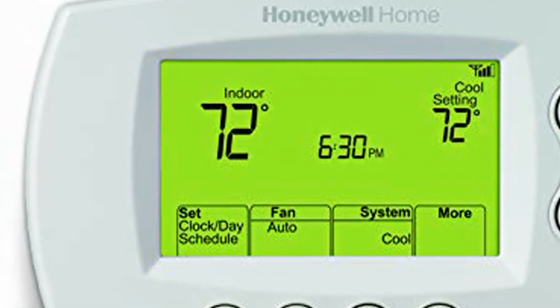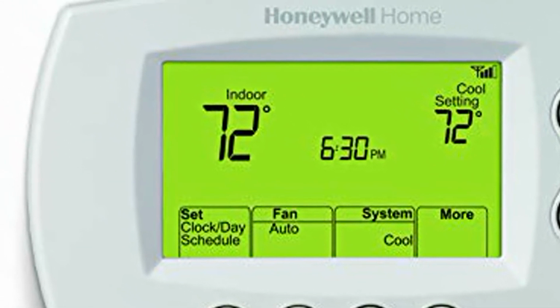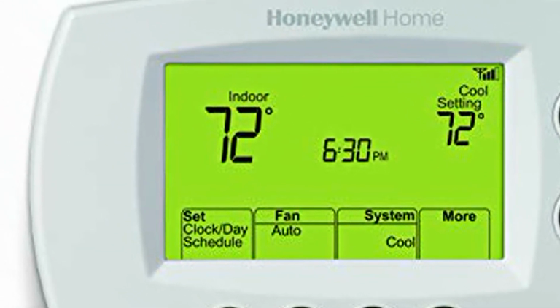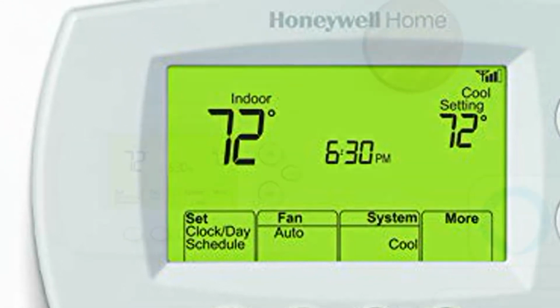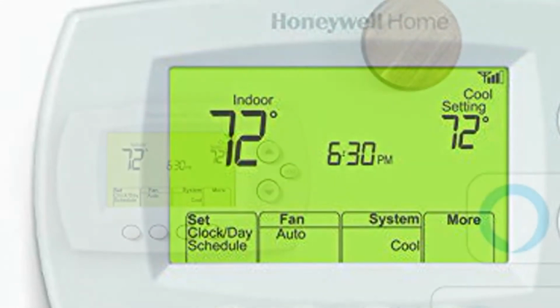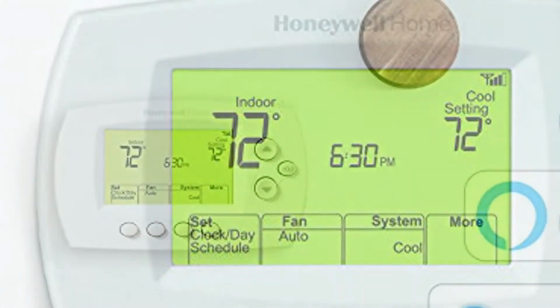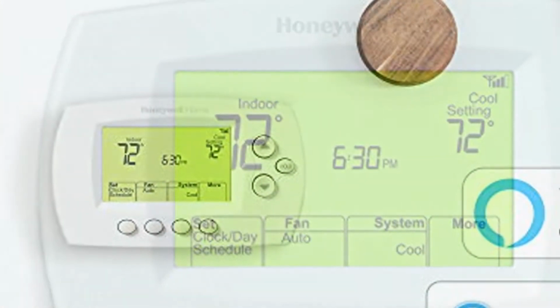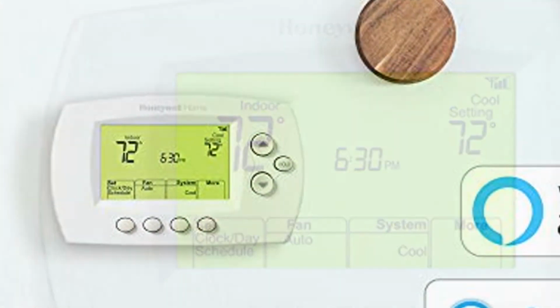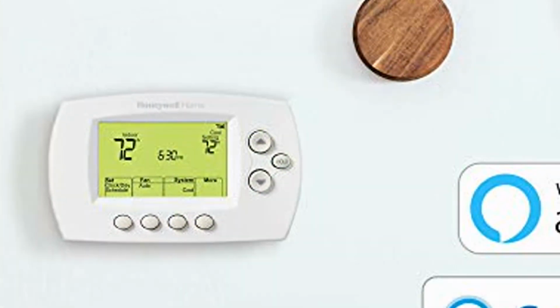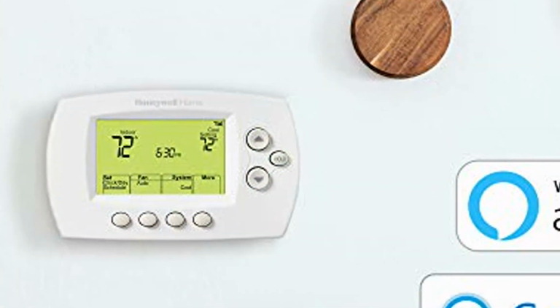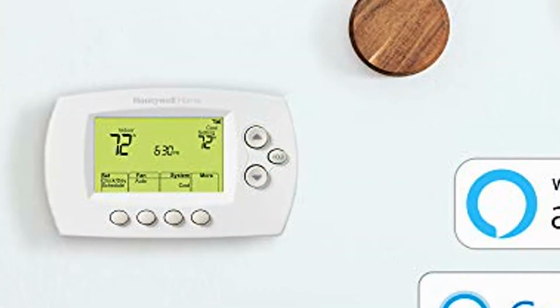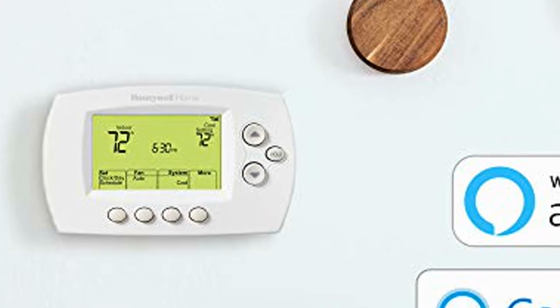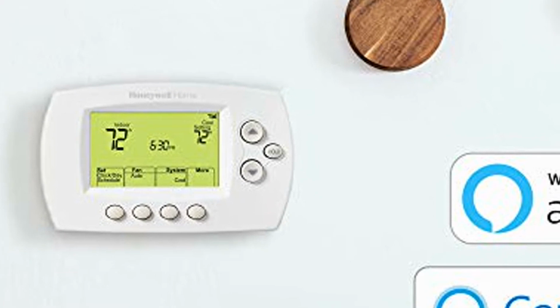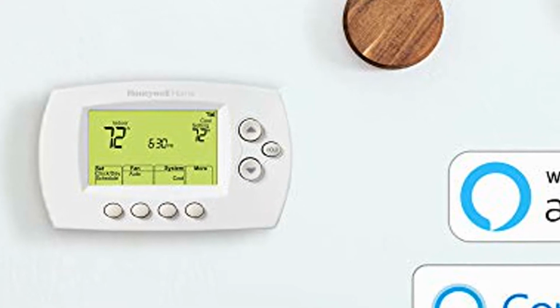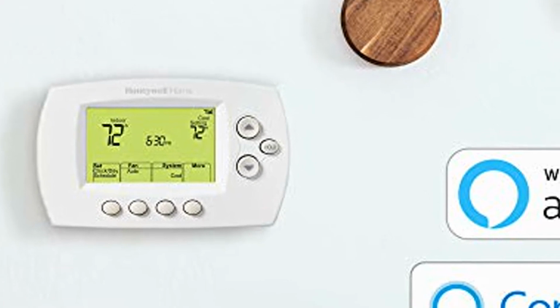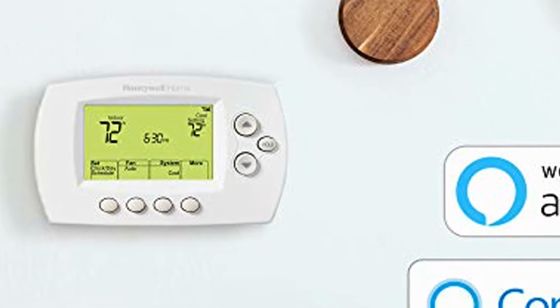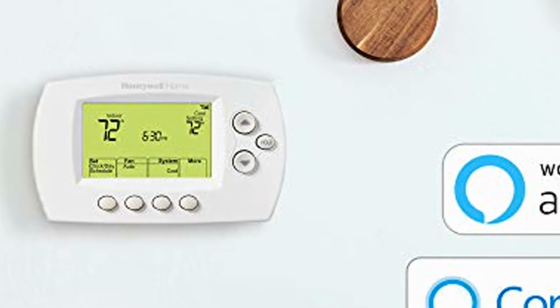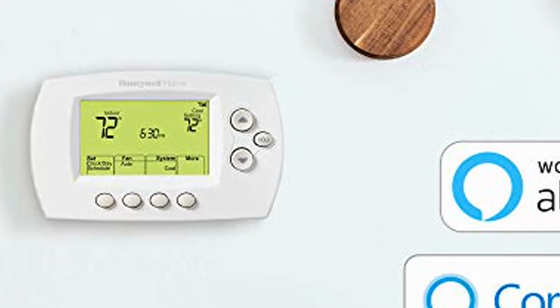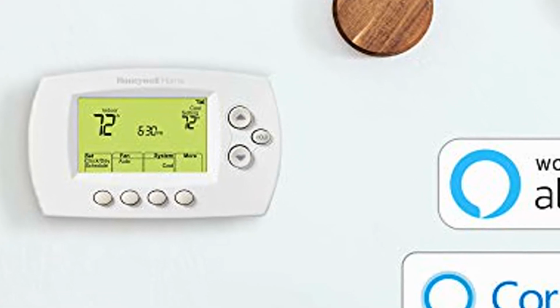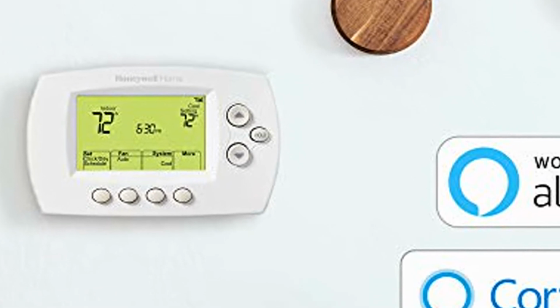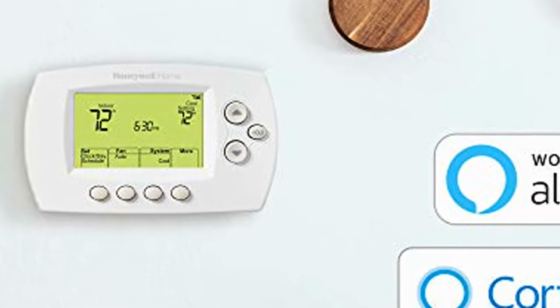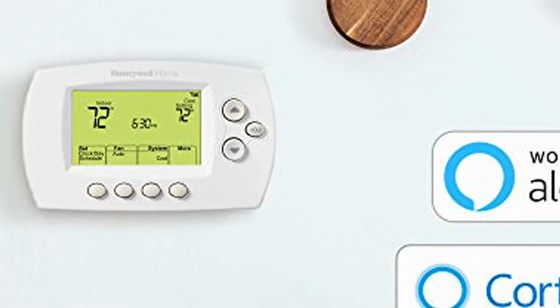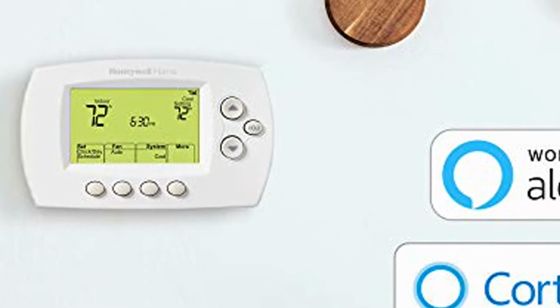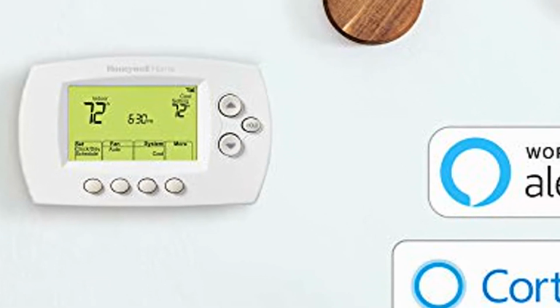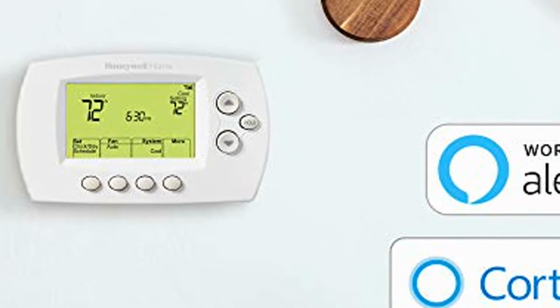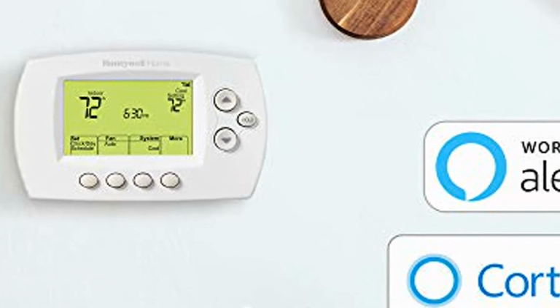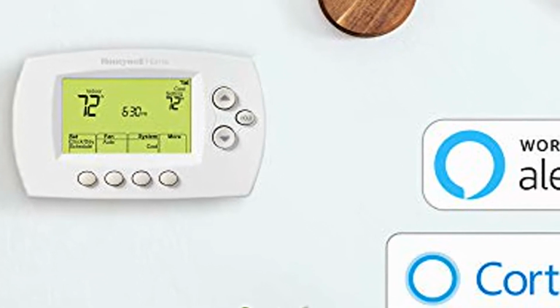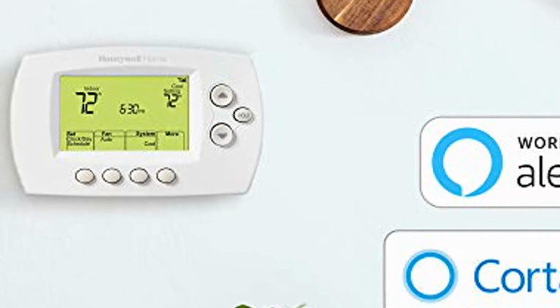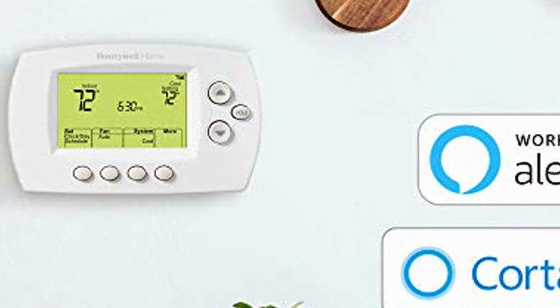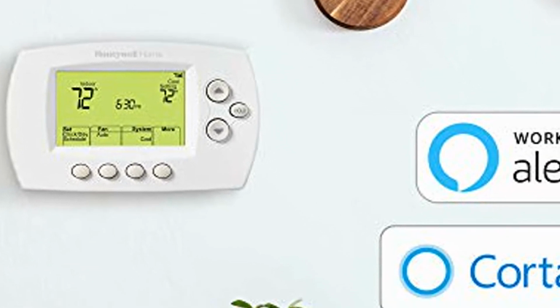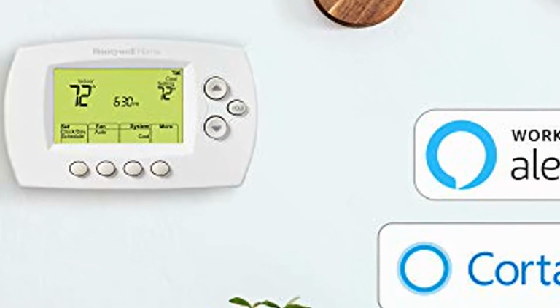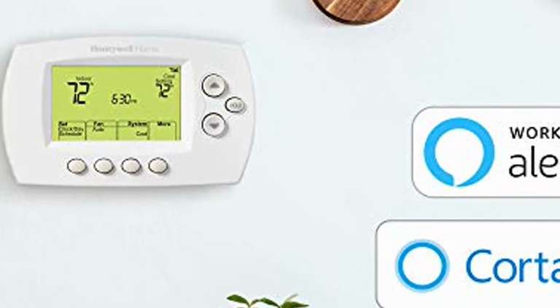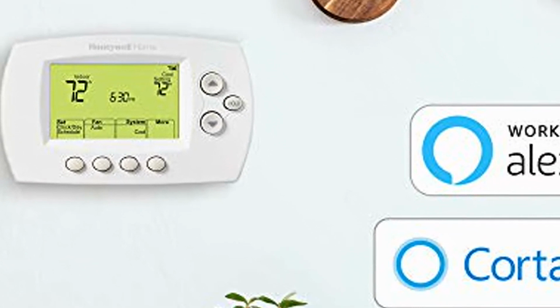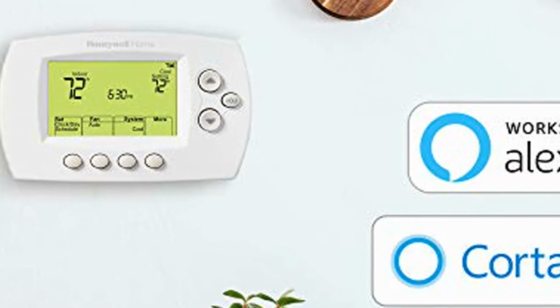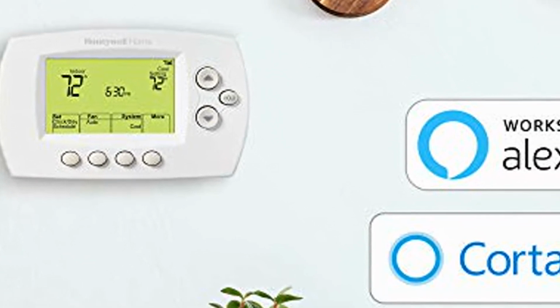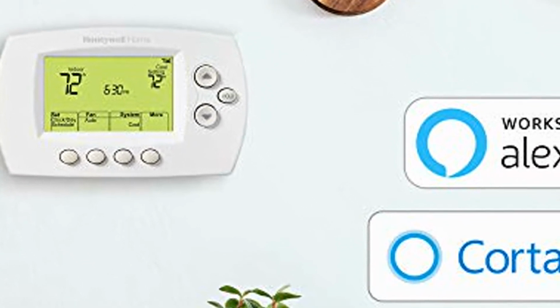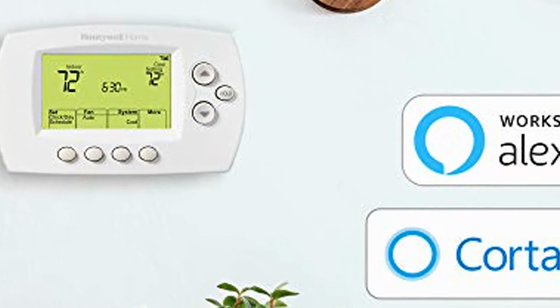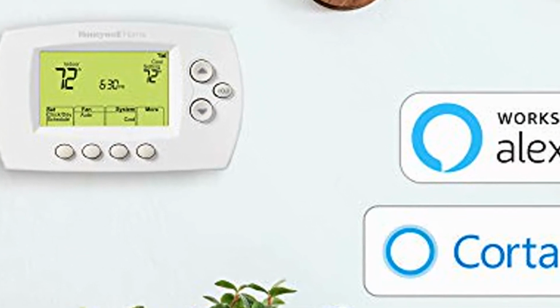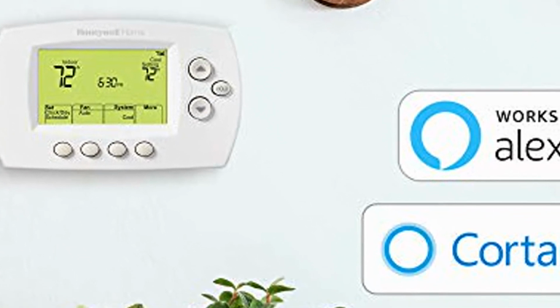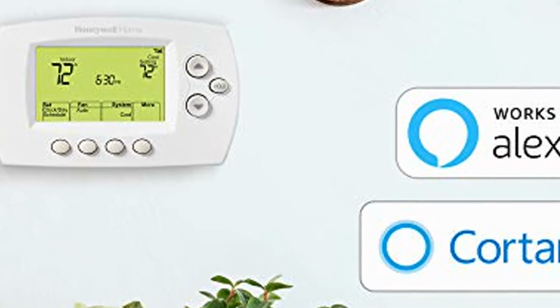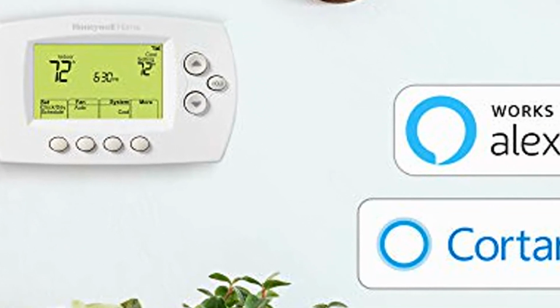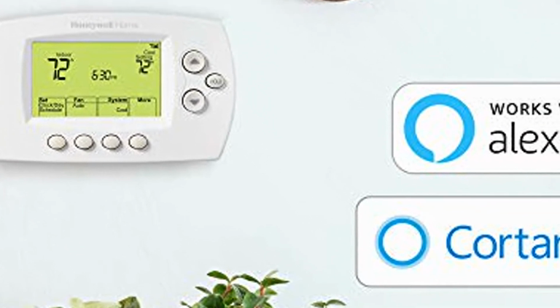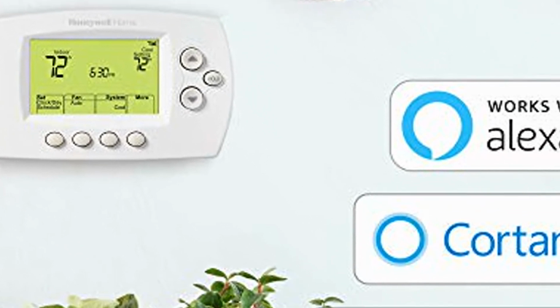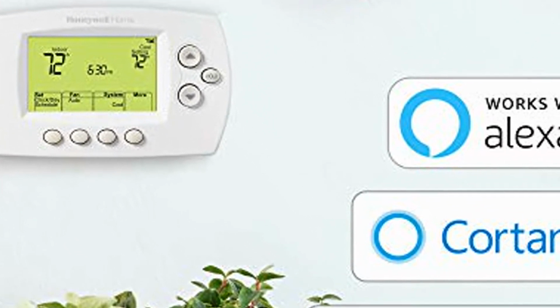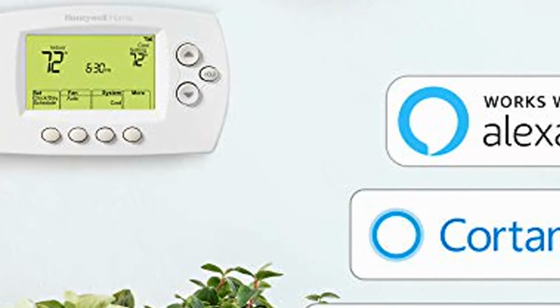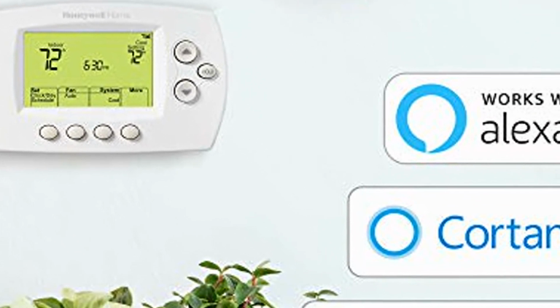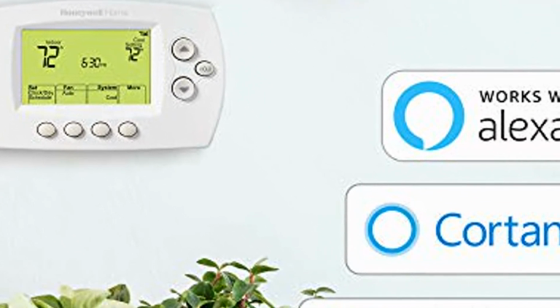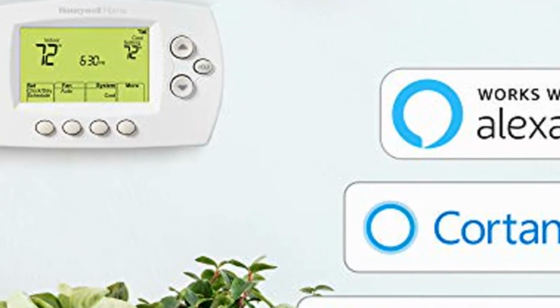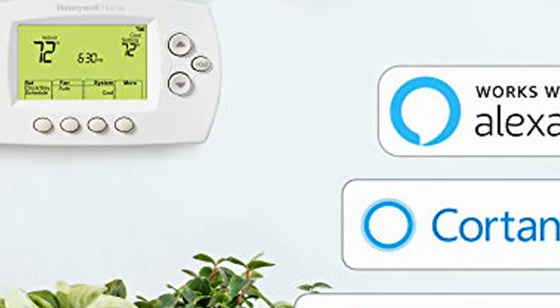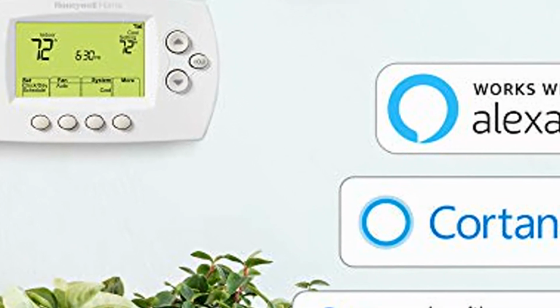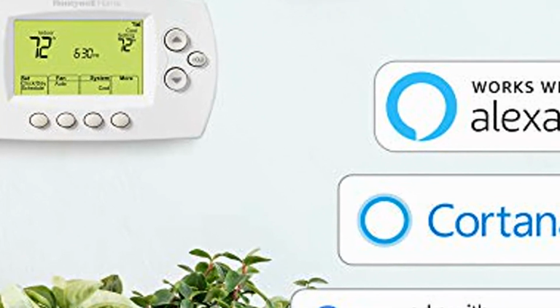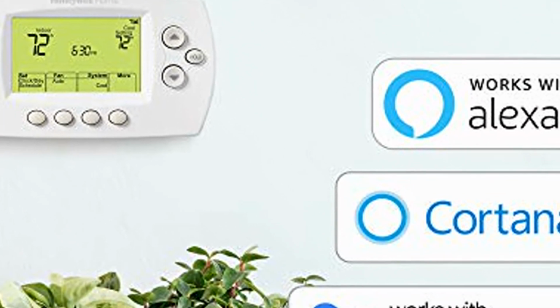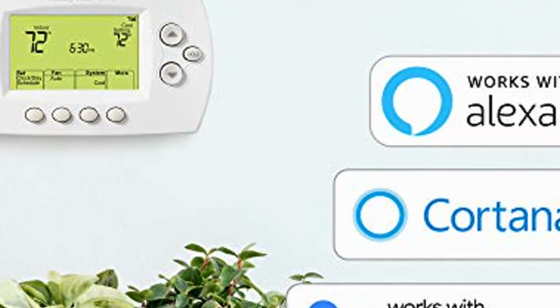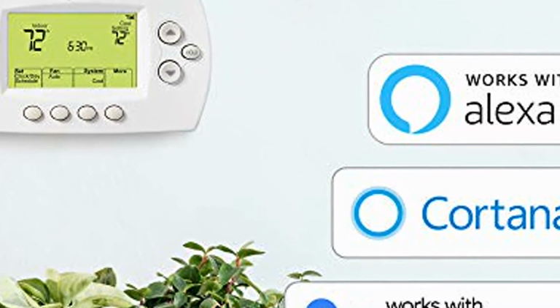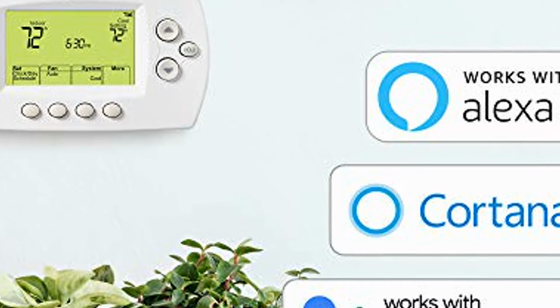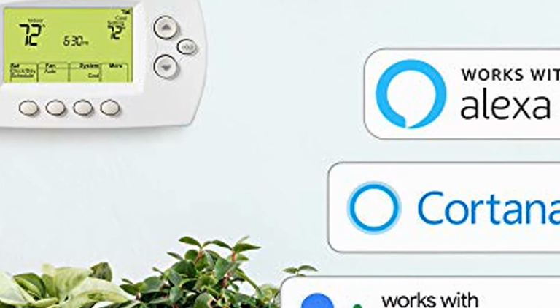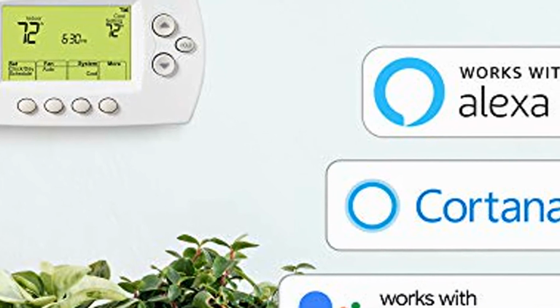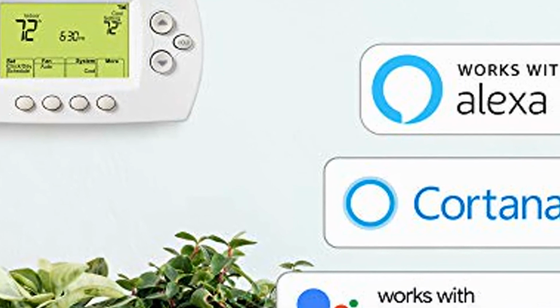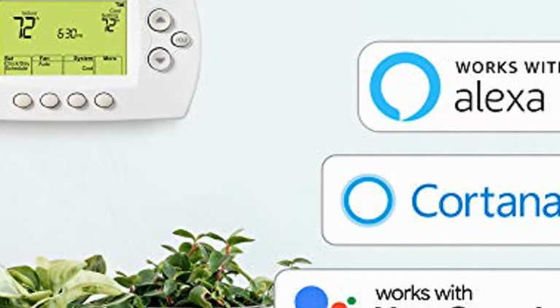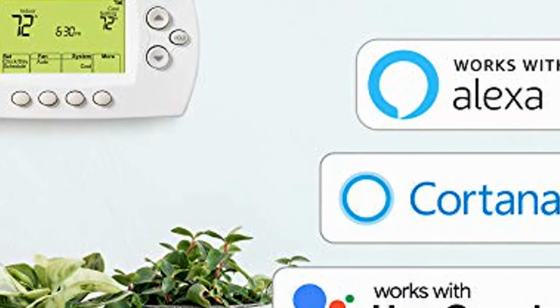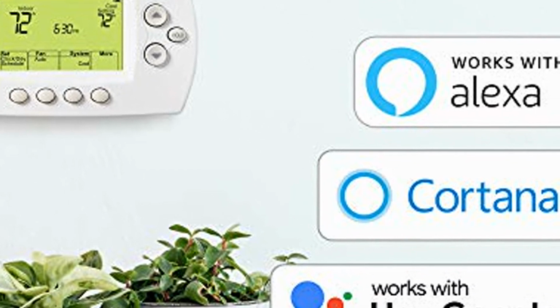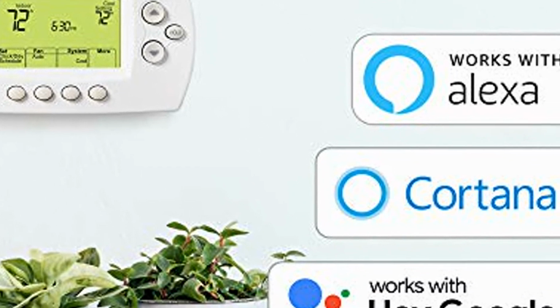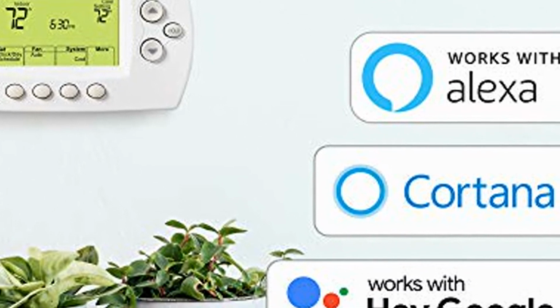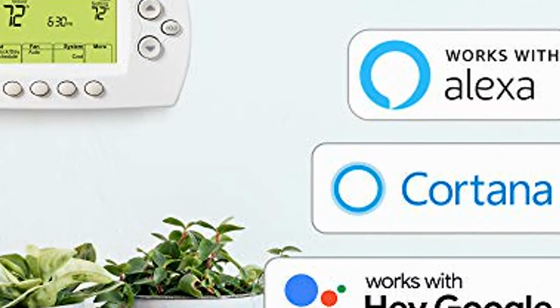Thermostat that fits your life. 7-Day, 4 periods per day — flexible programming lets you sync your comfort with your schedule.